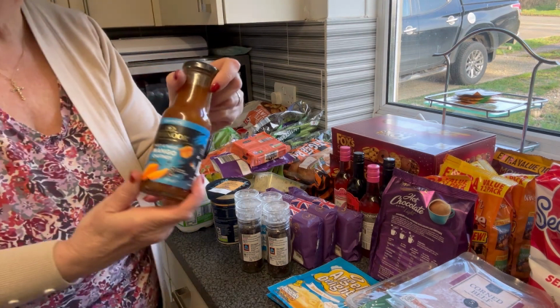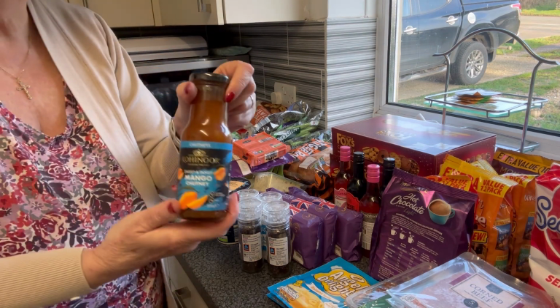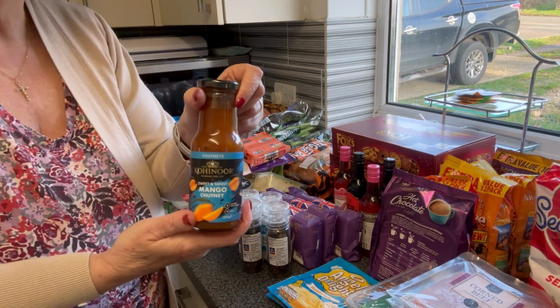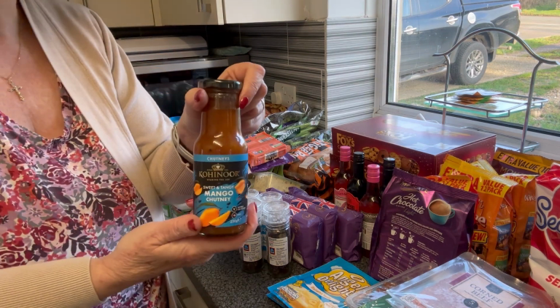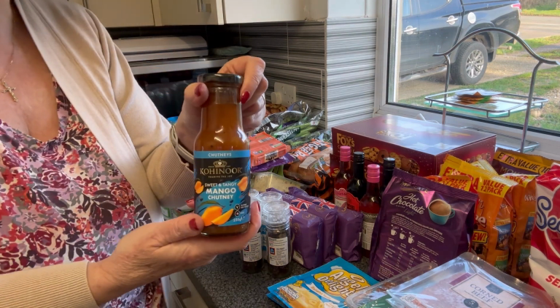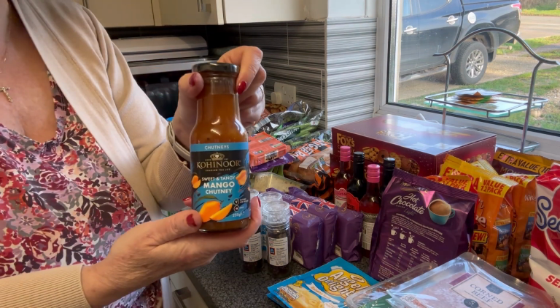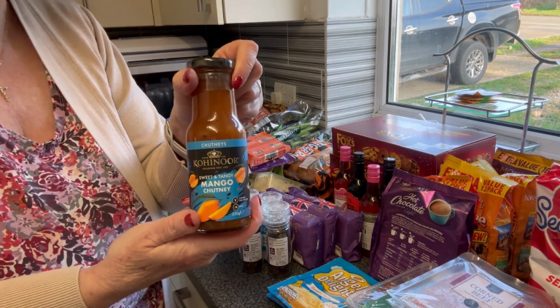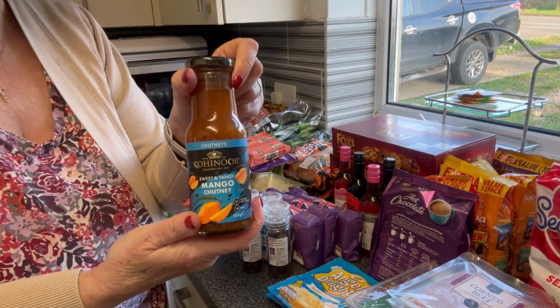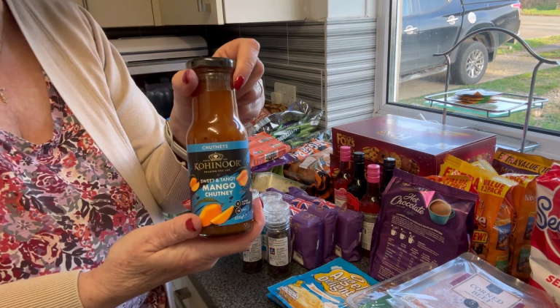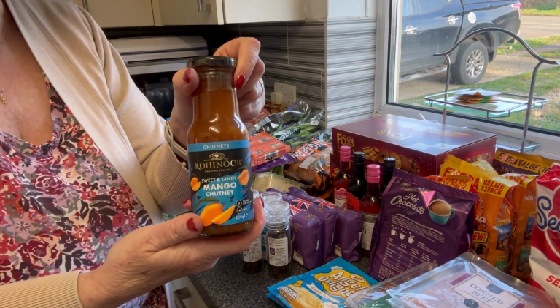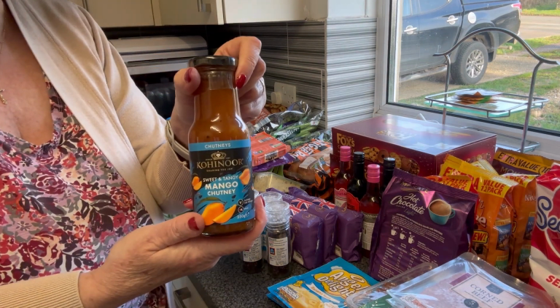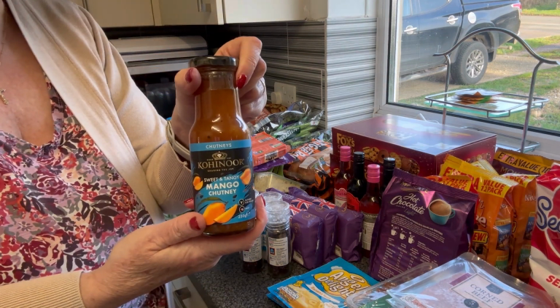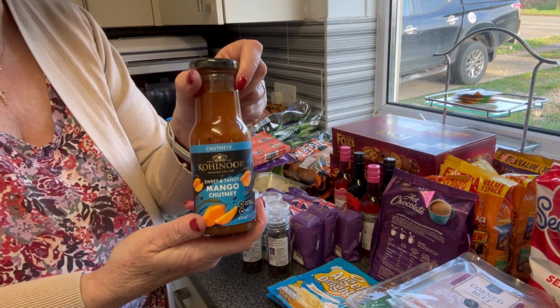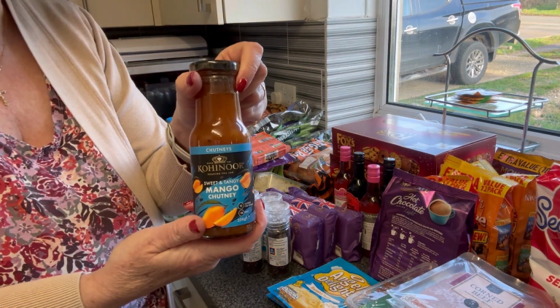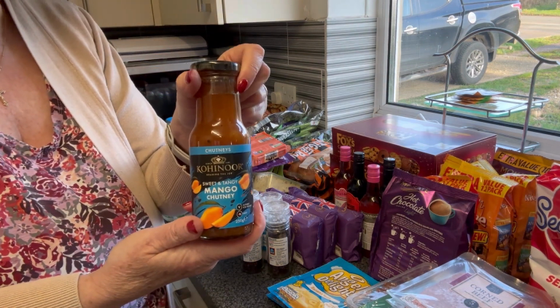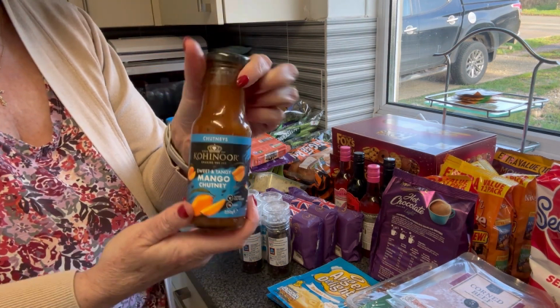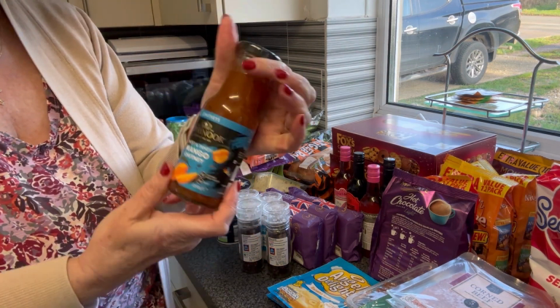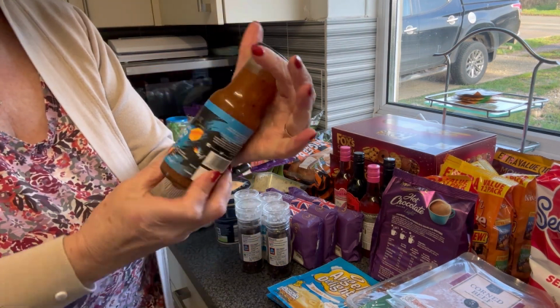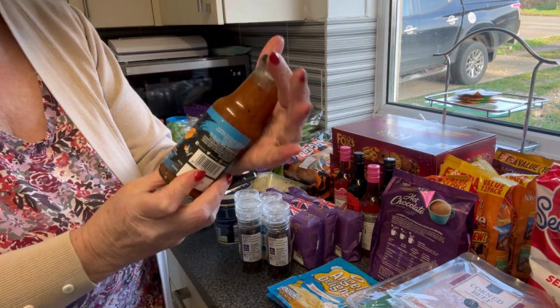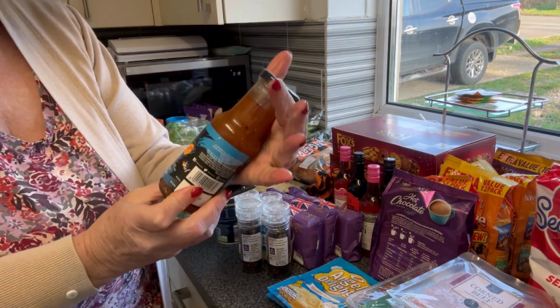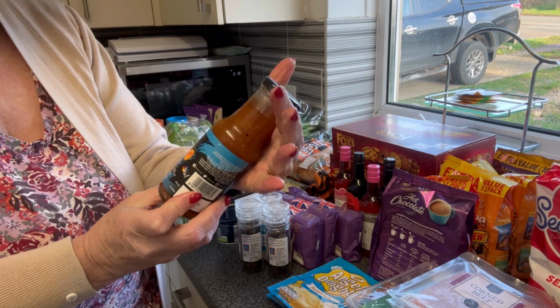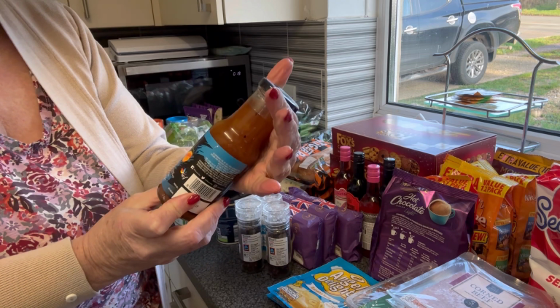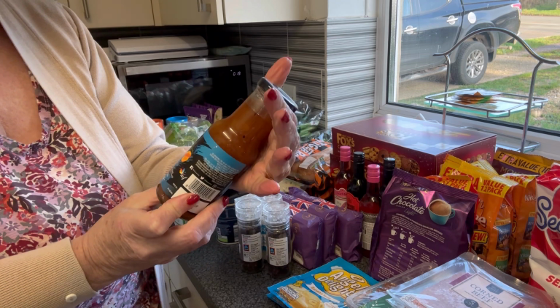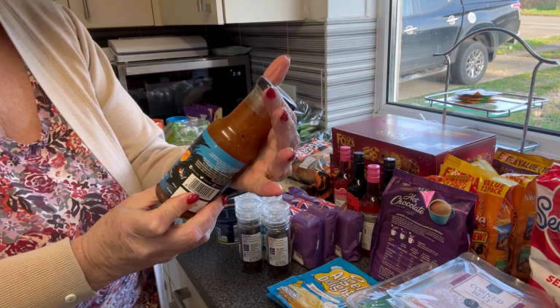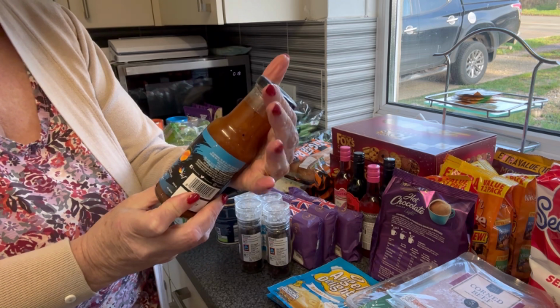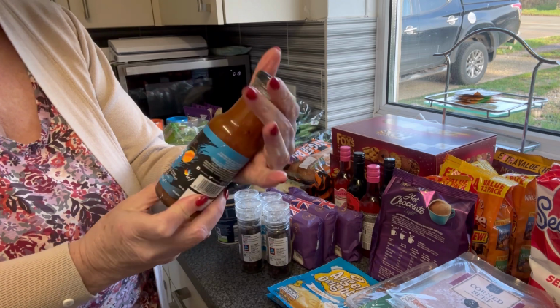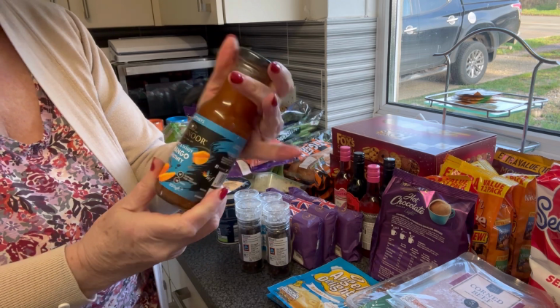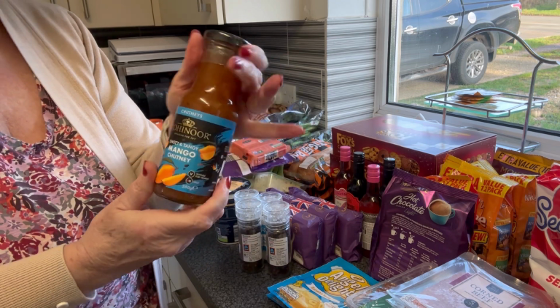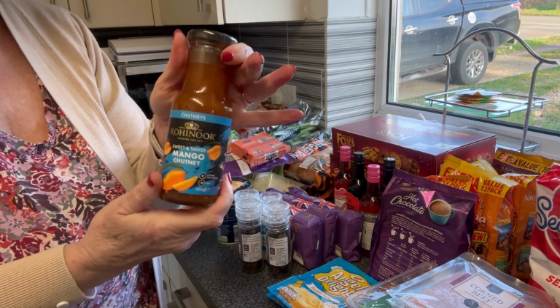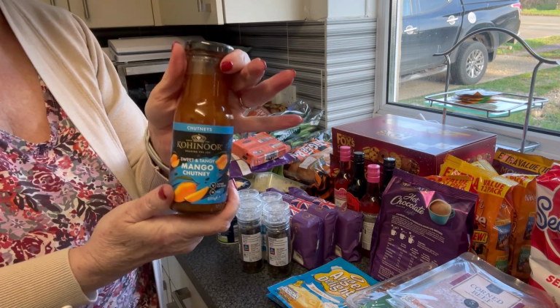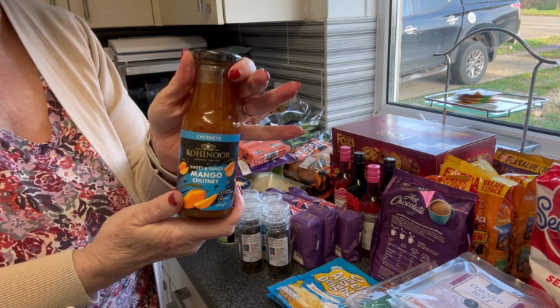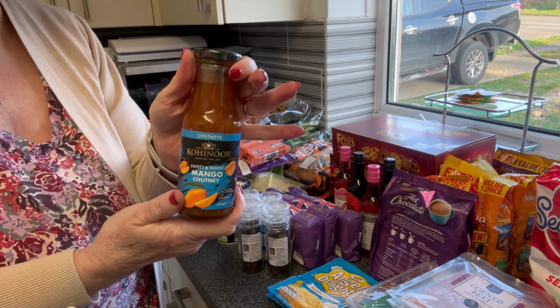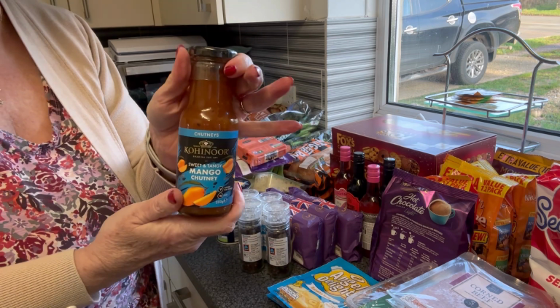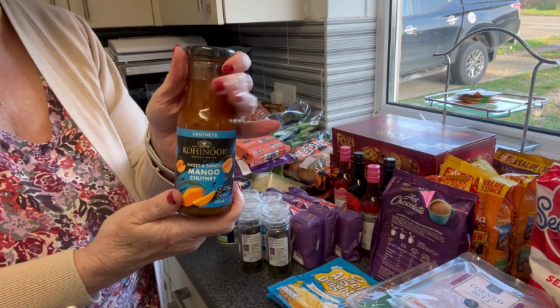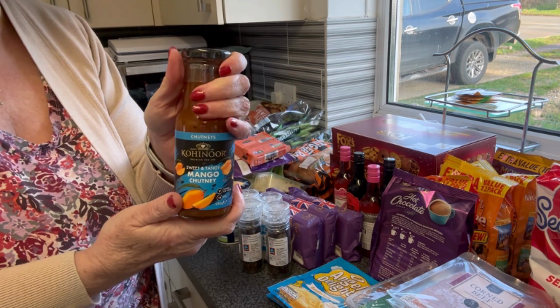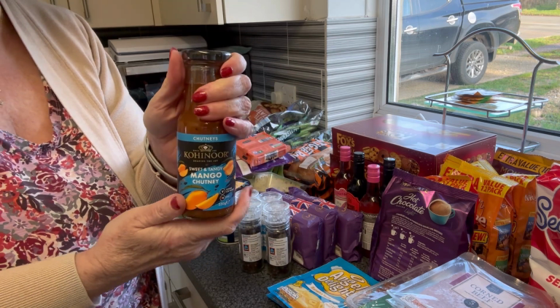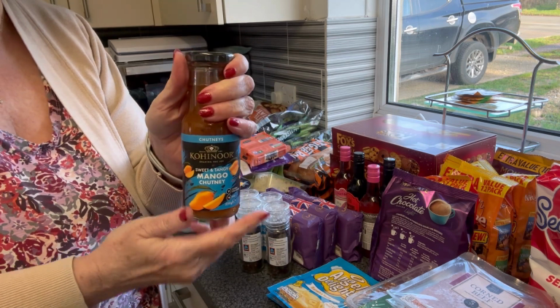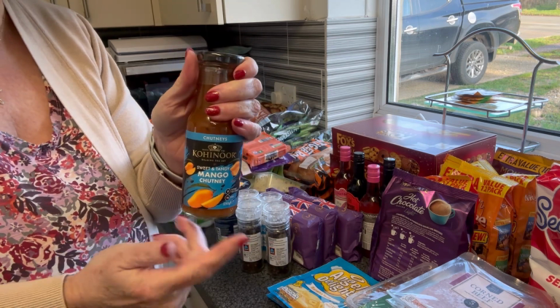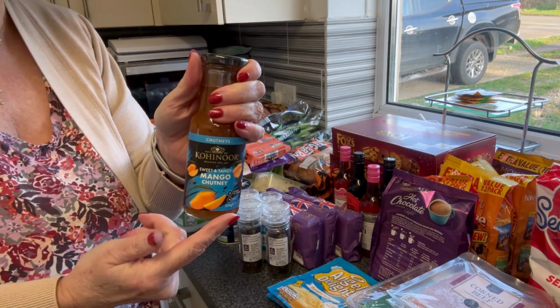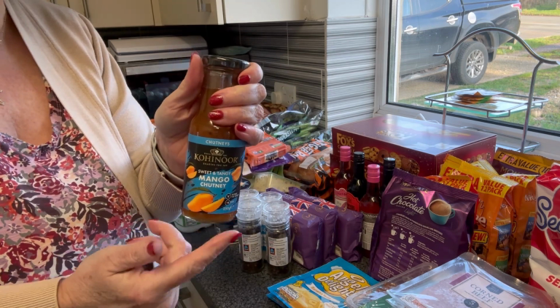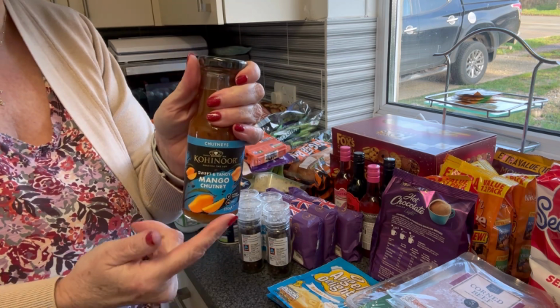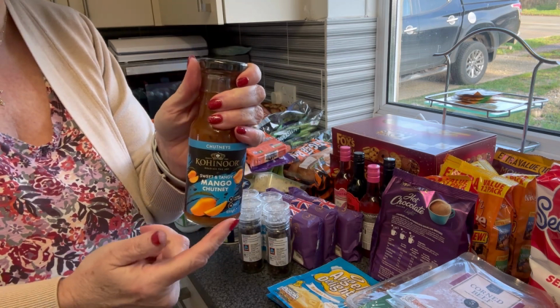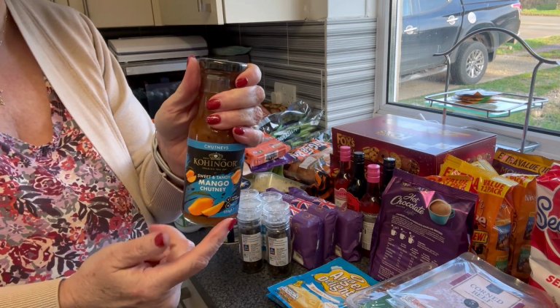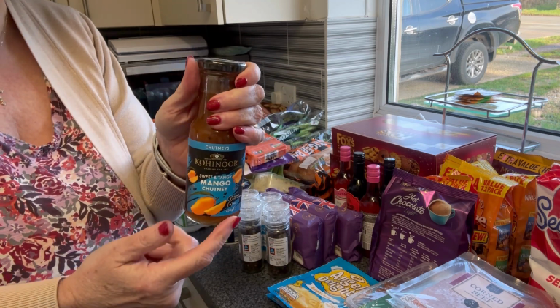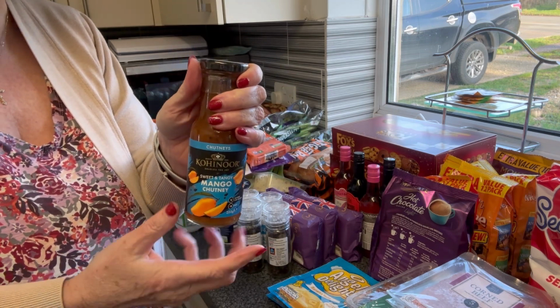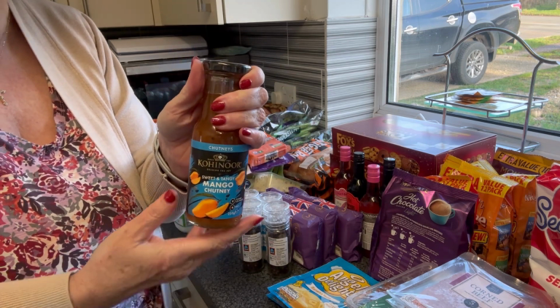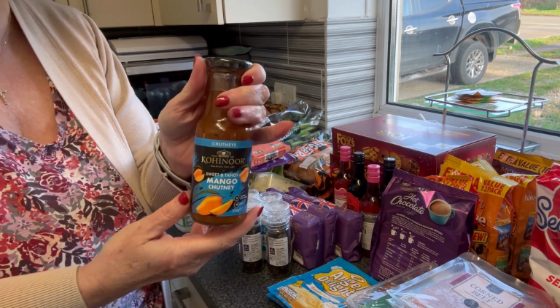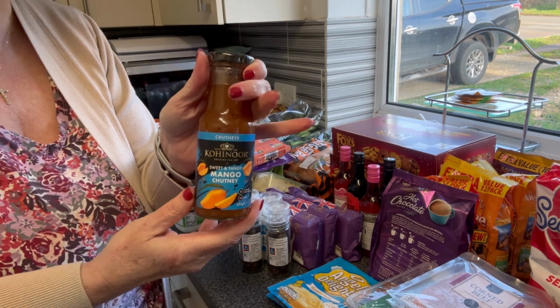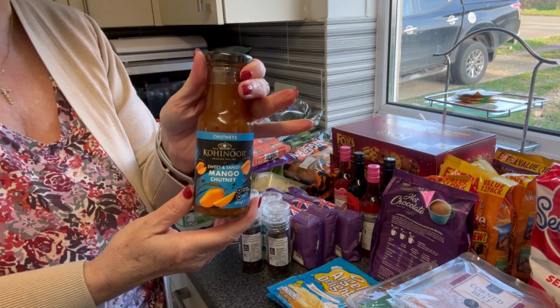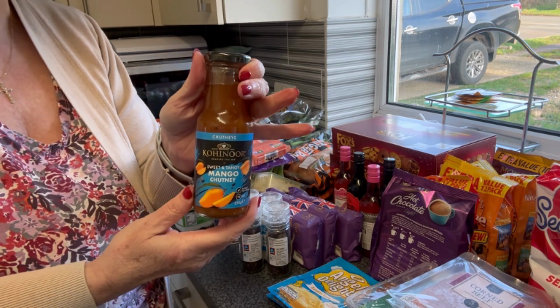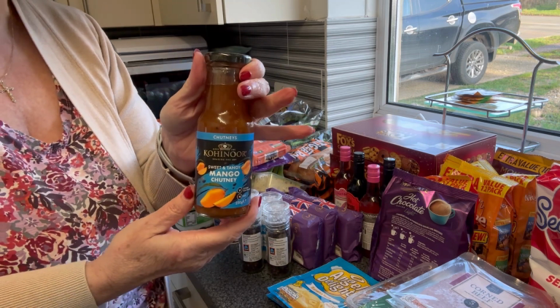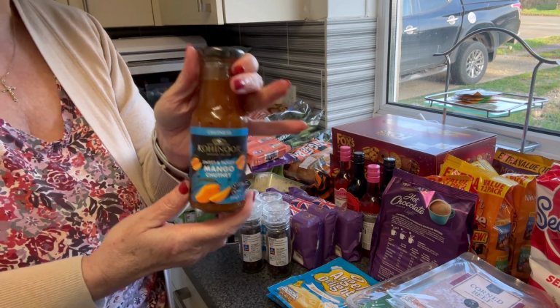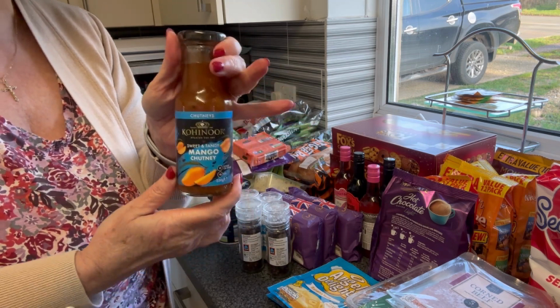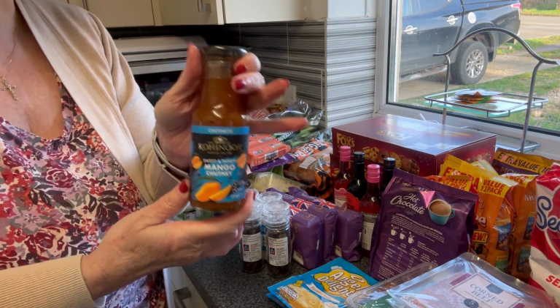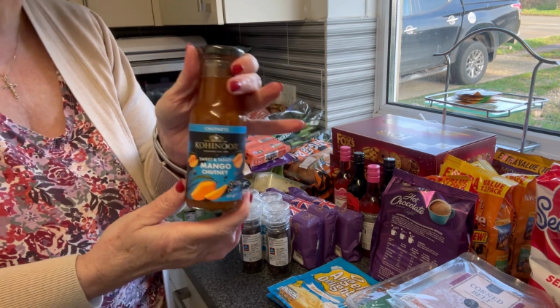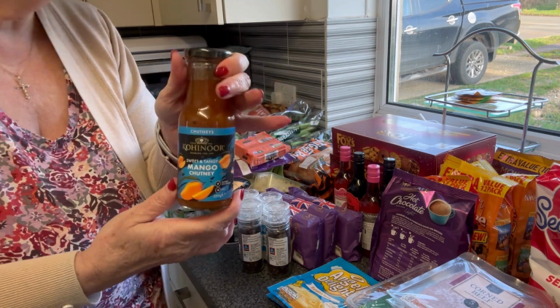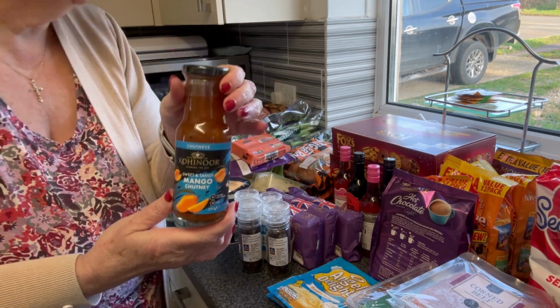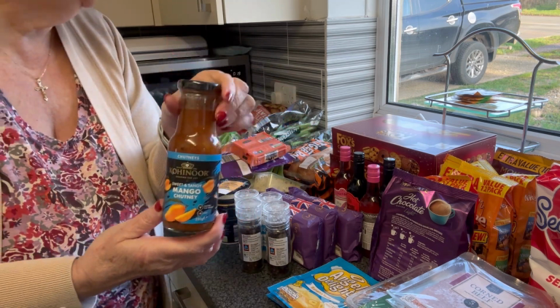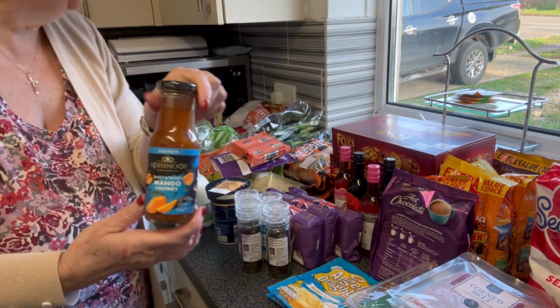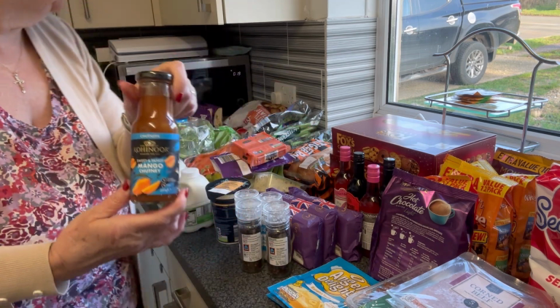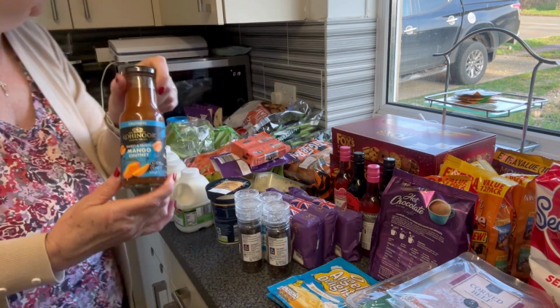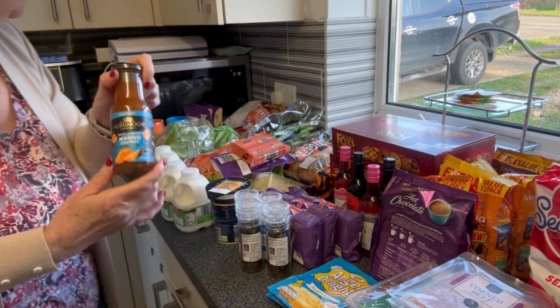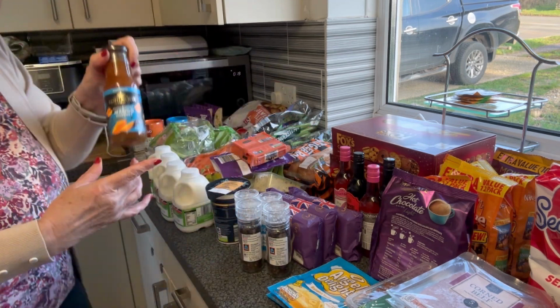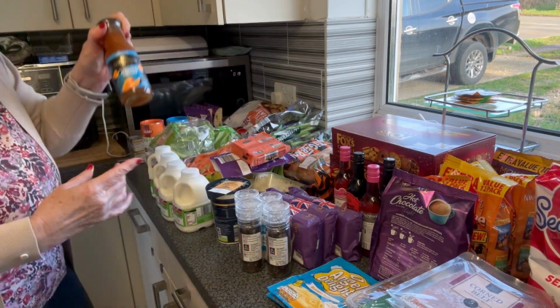I picked up a mango chutney - I've never seen a pouring mango chutney before, but I love mango chutney so I picked up one of those.